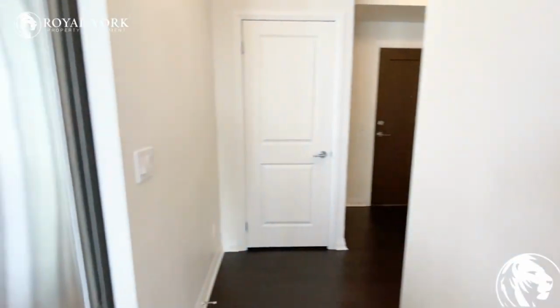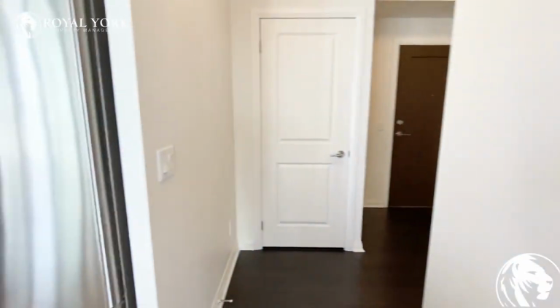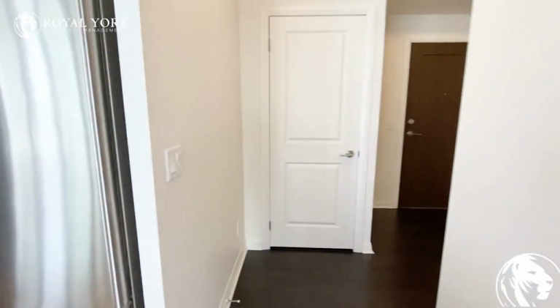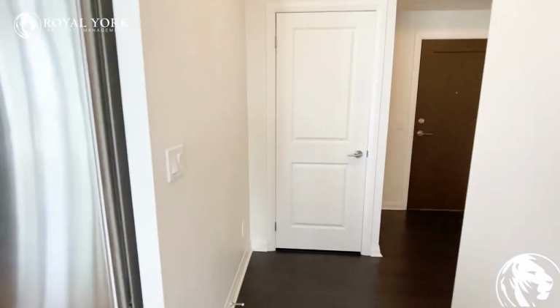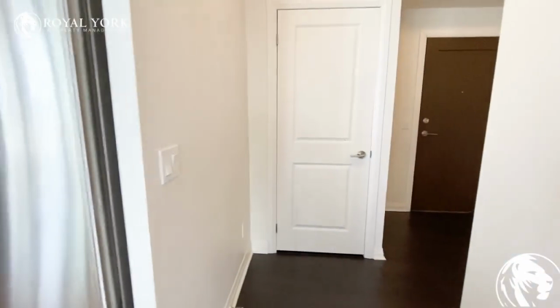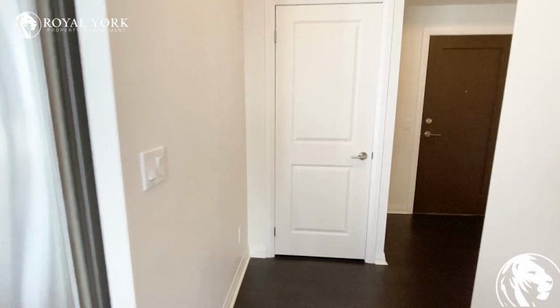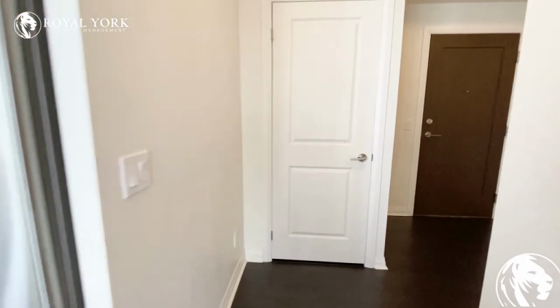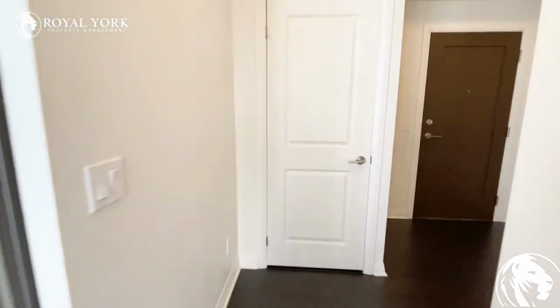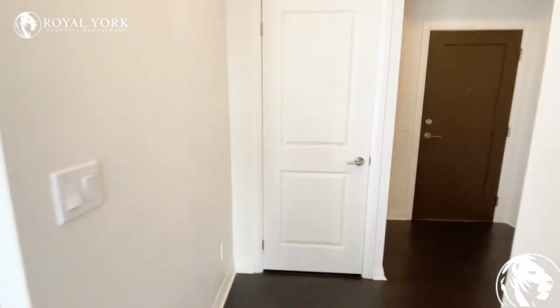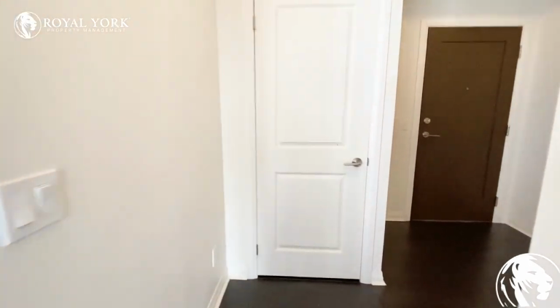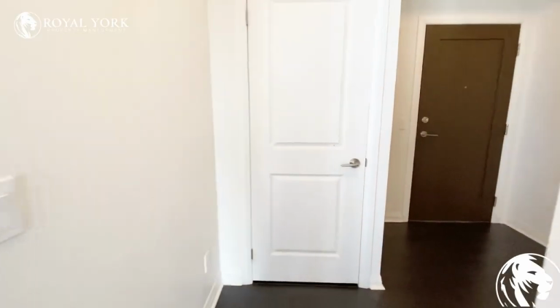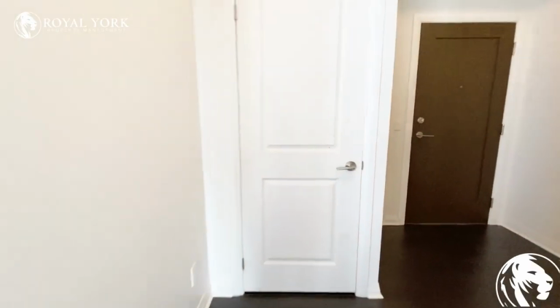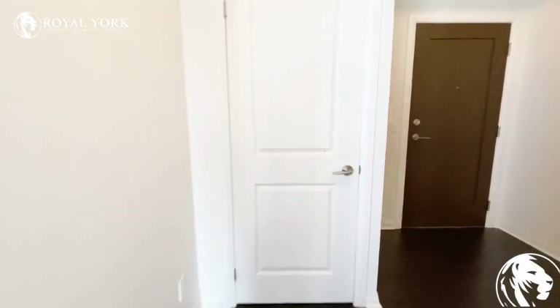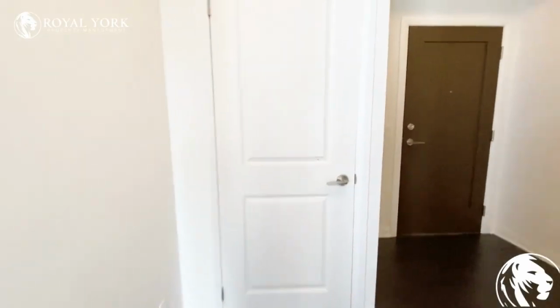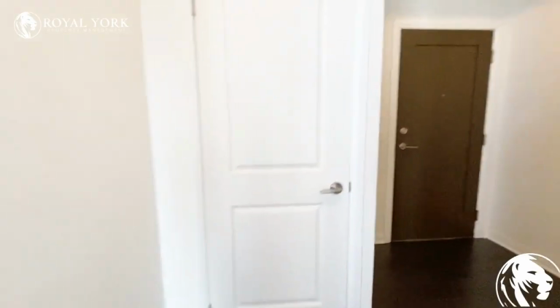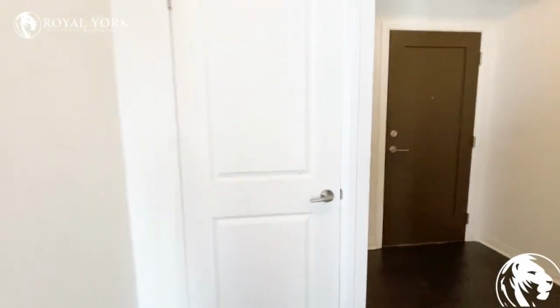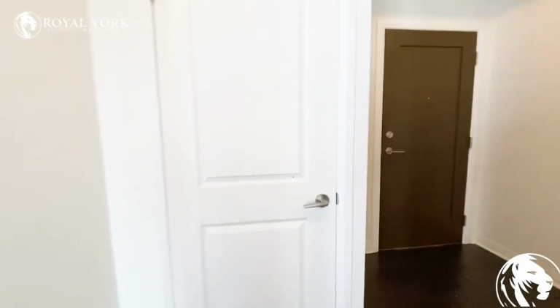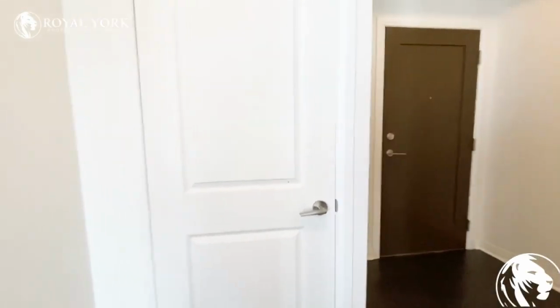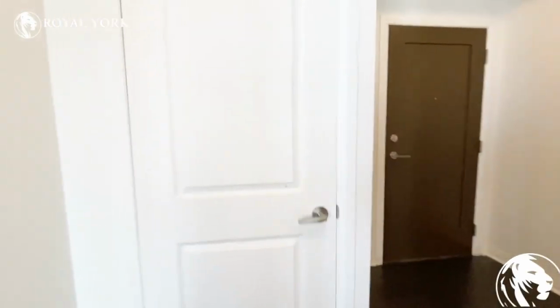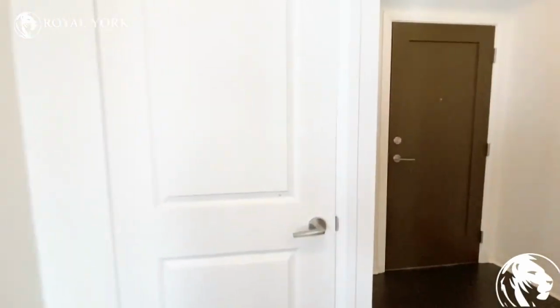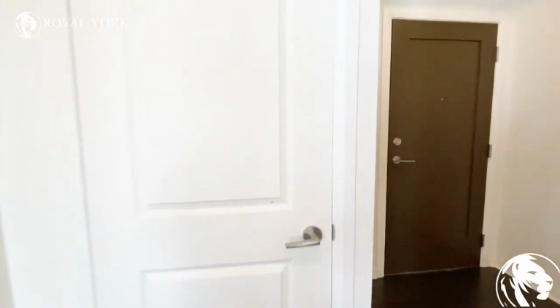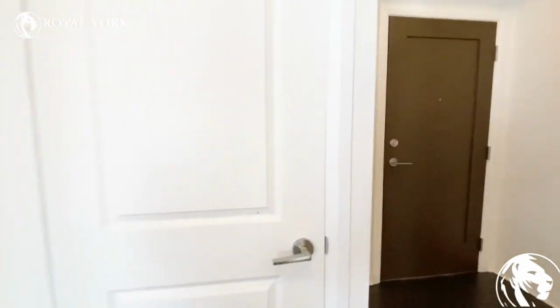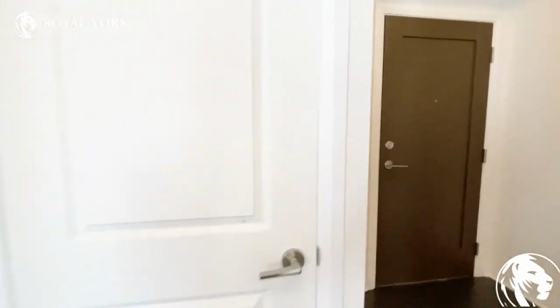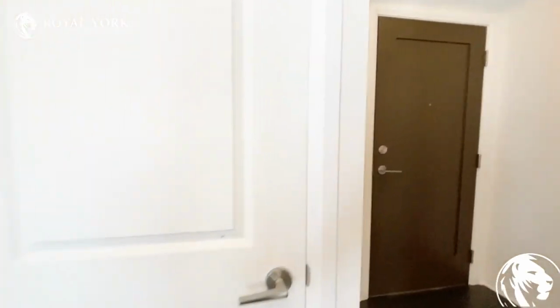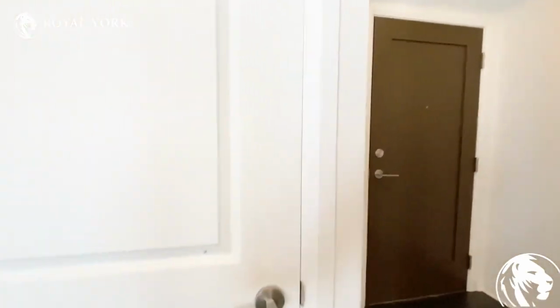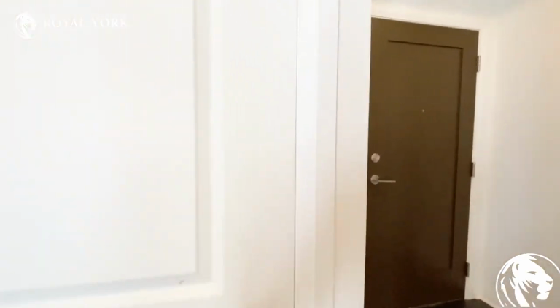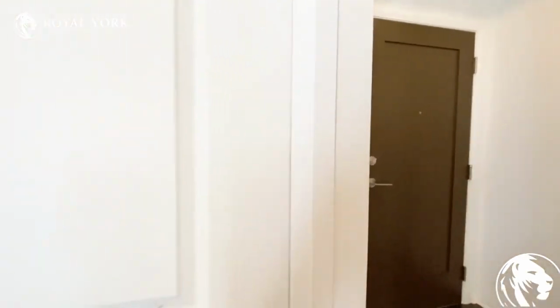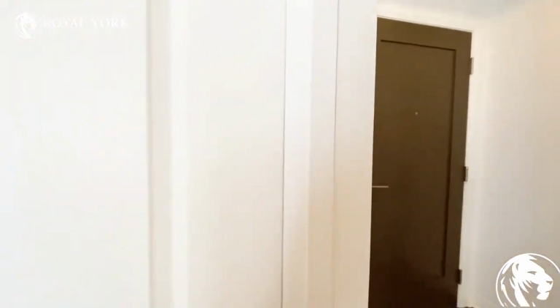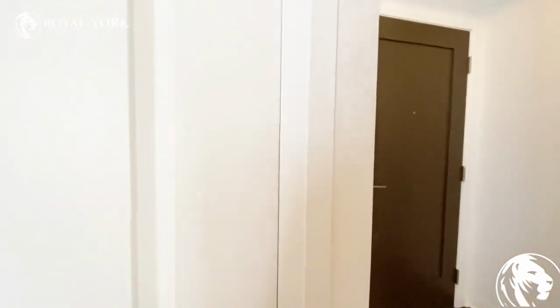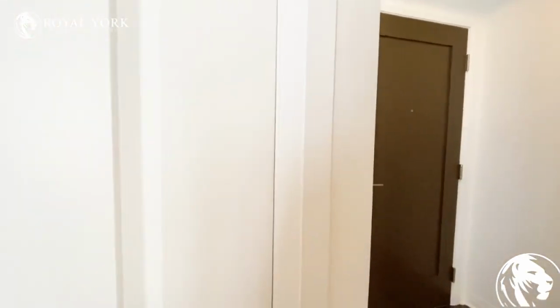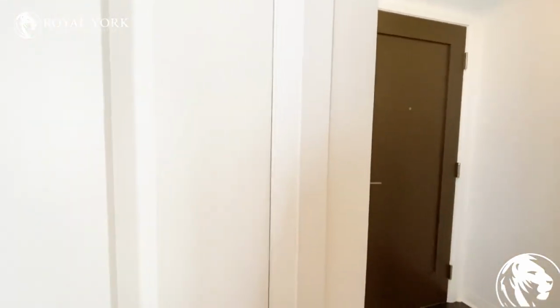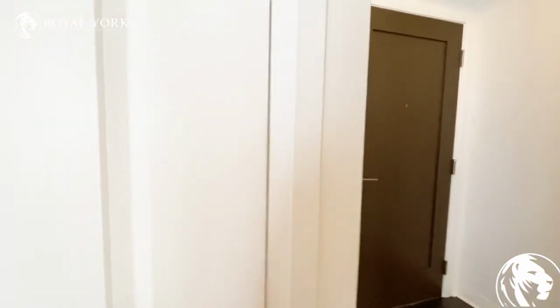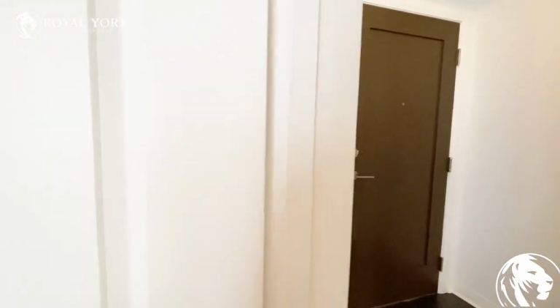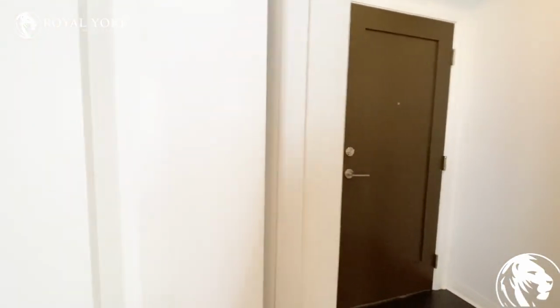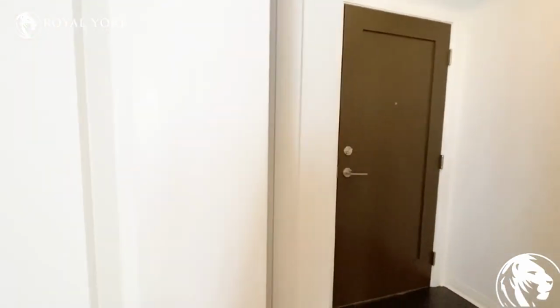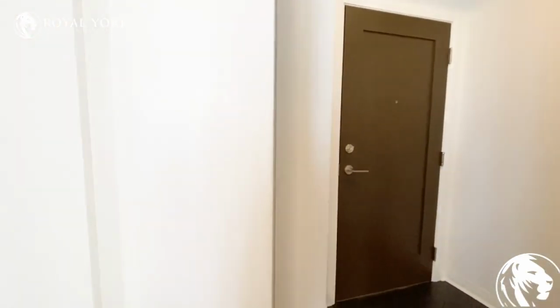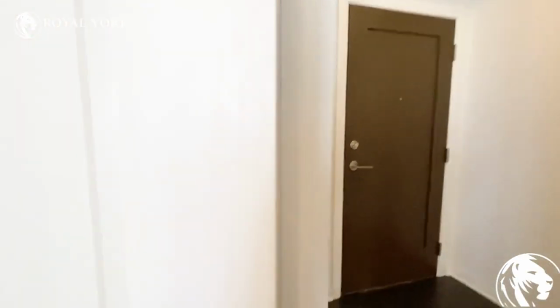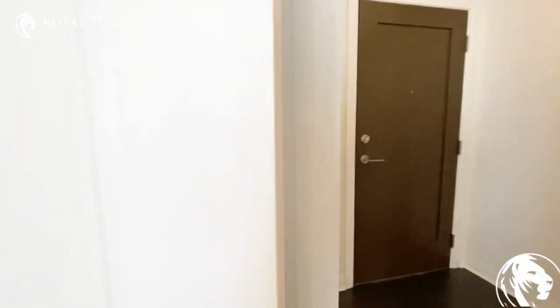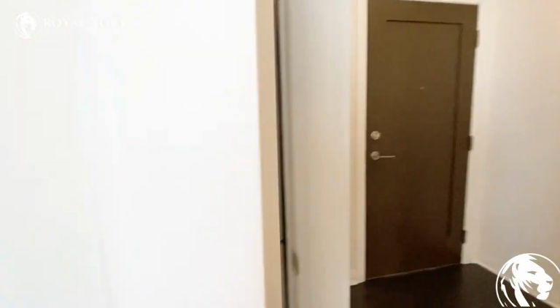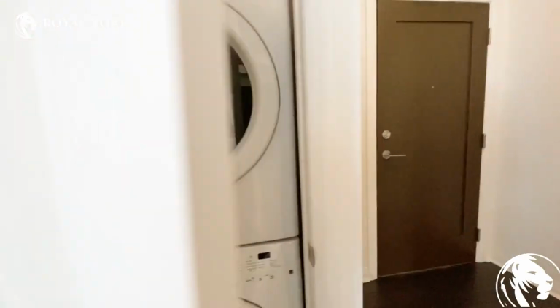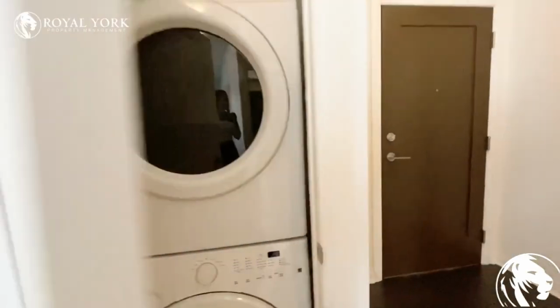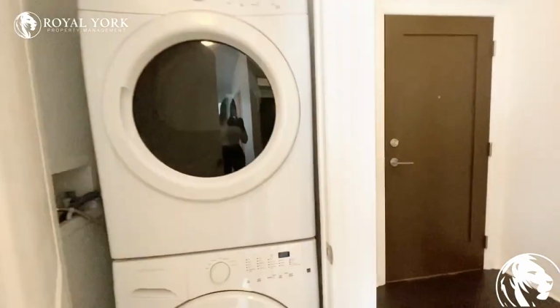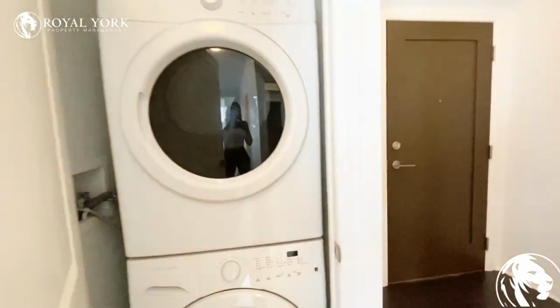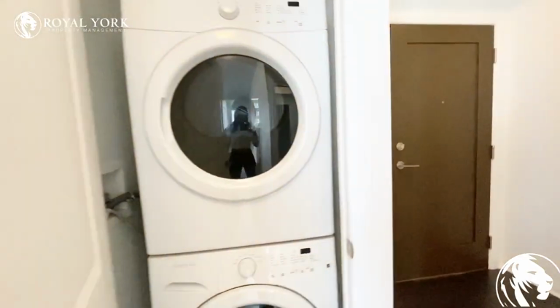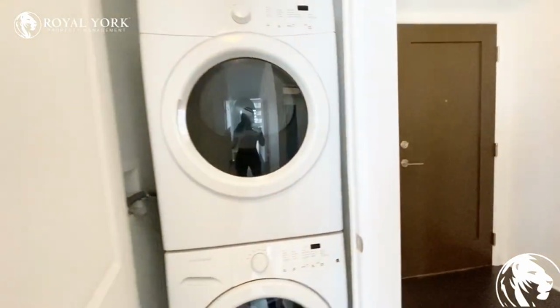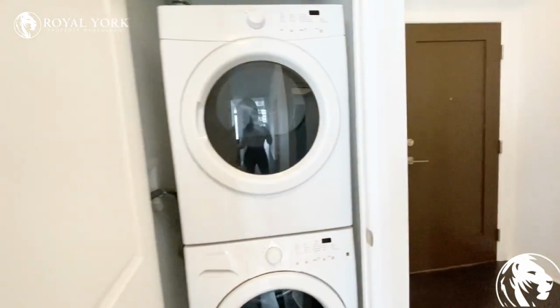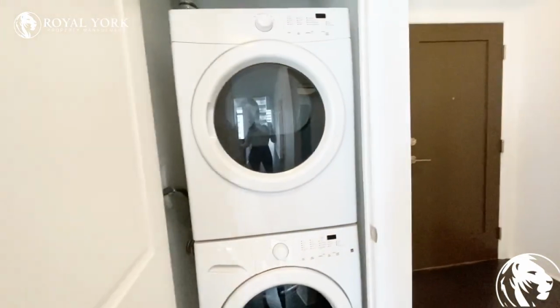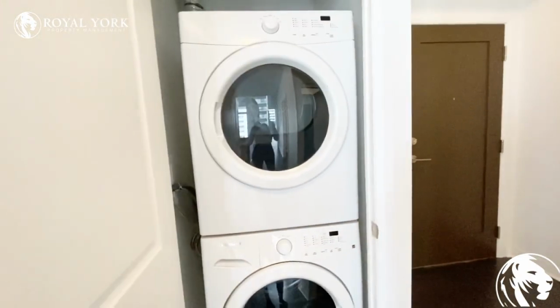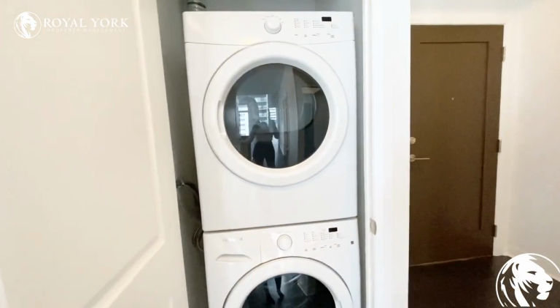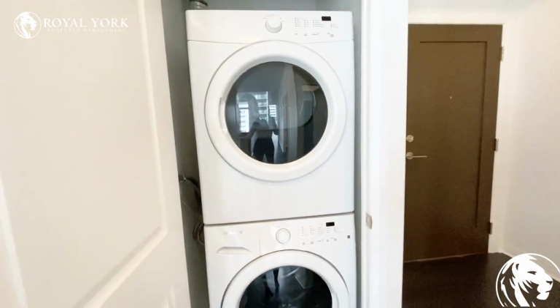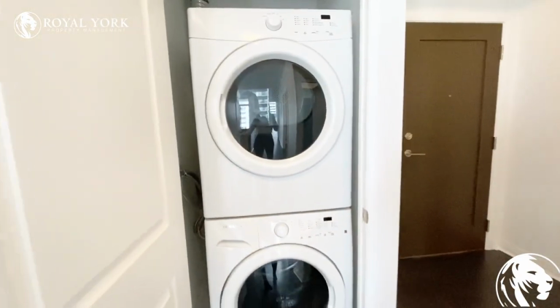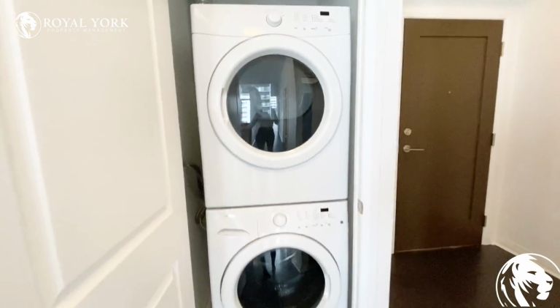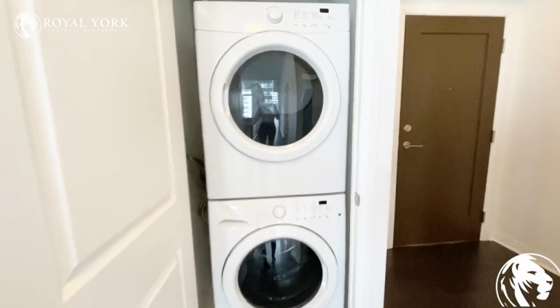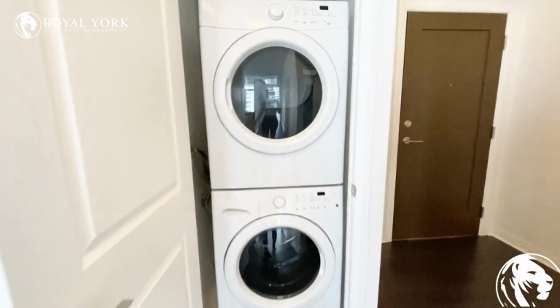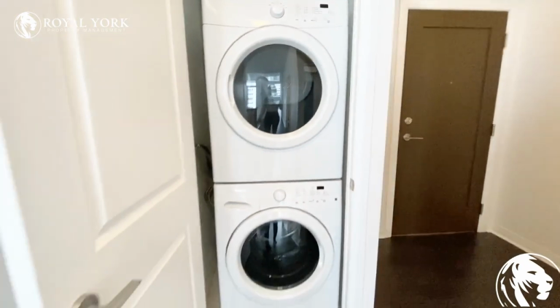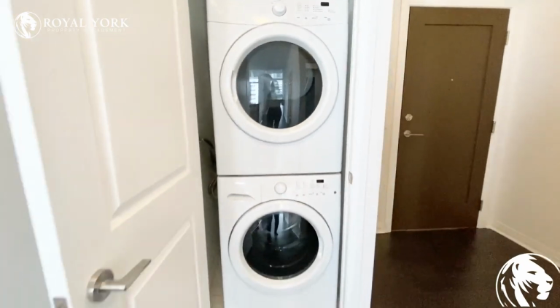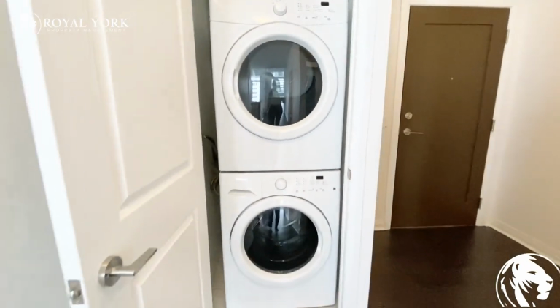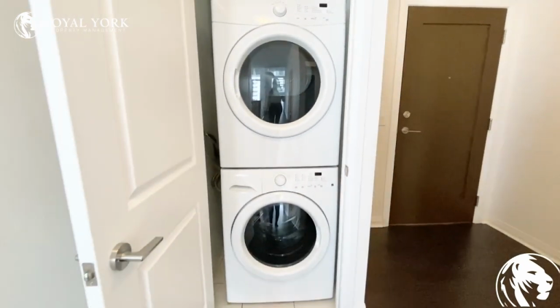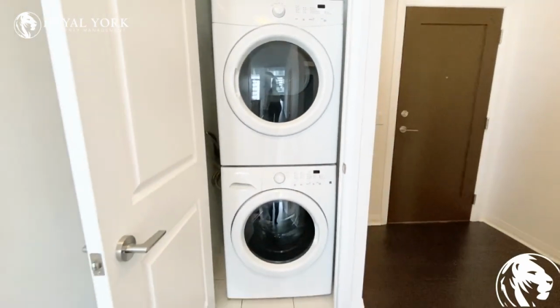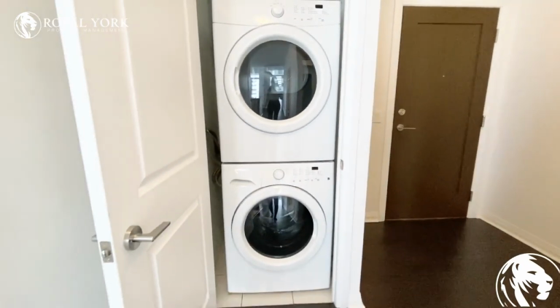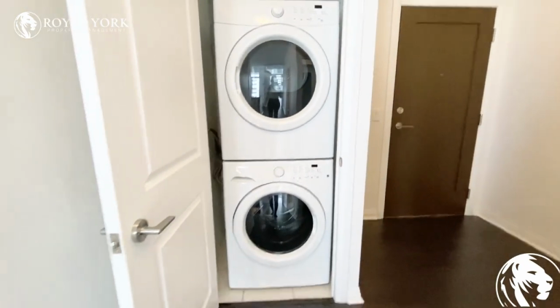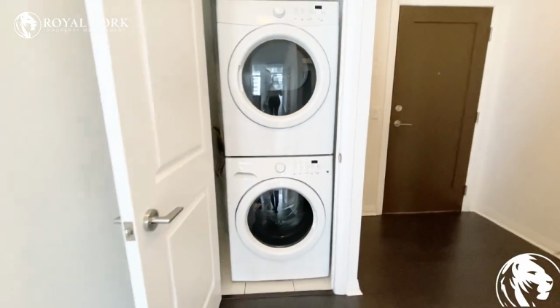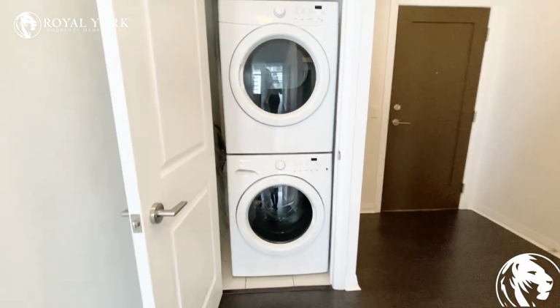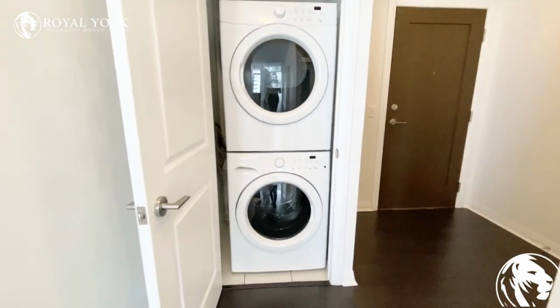You do have your laundry located right here near the front of the unit, and it is a full-size washer and dryer stacked.